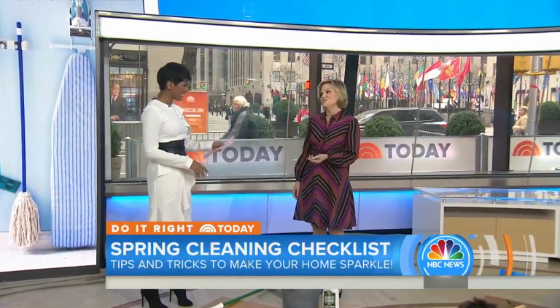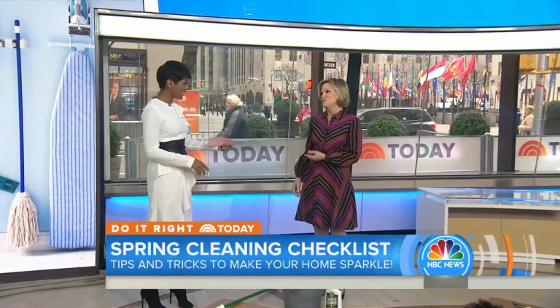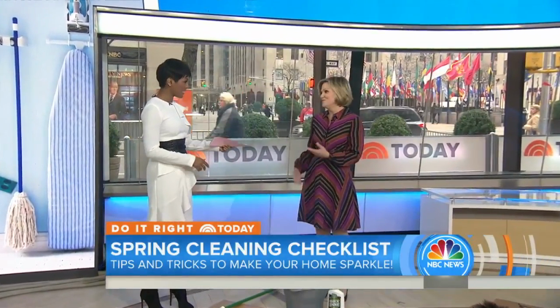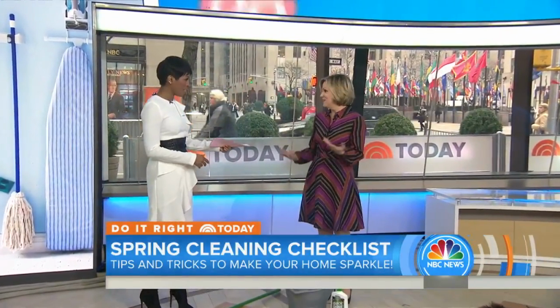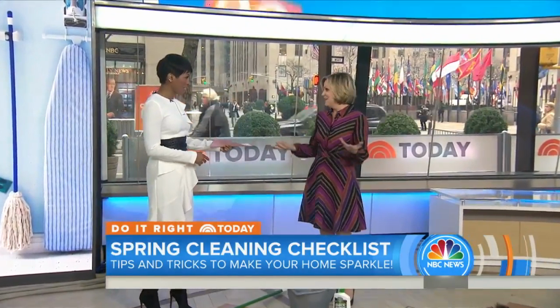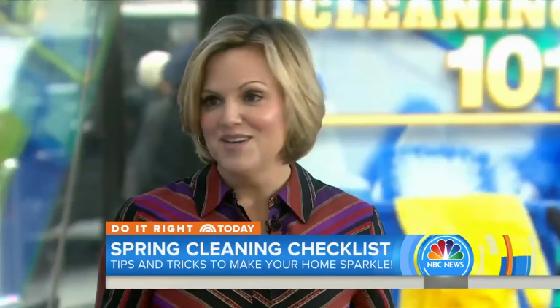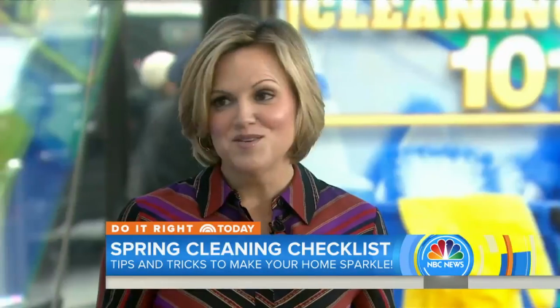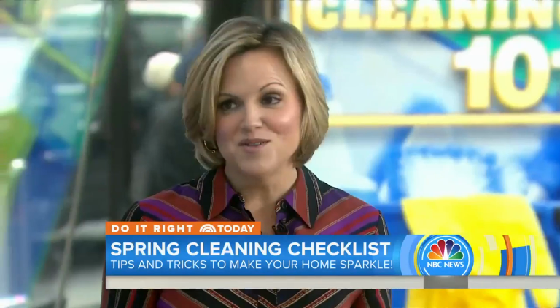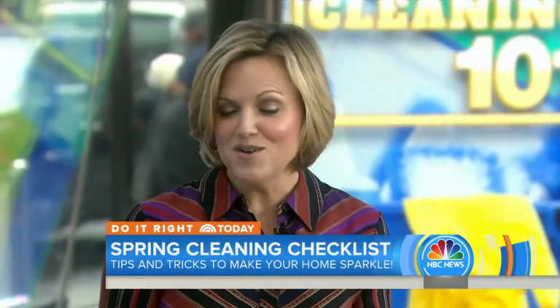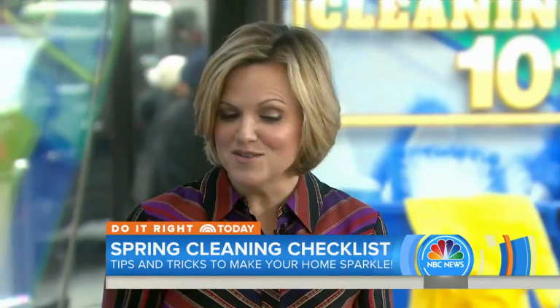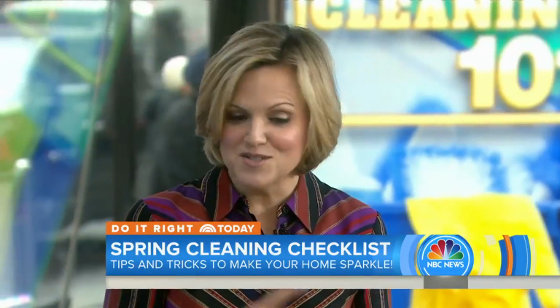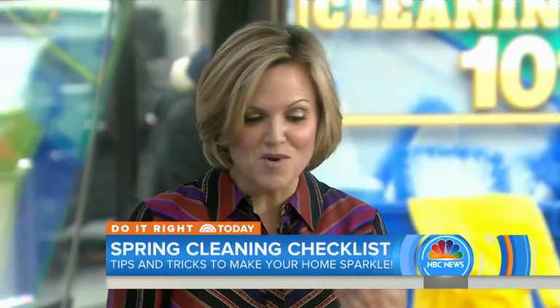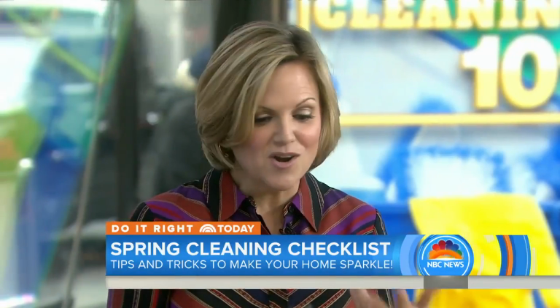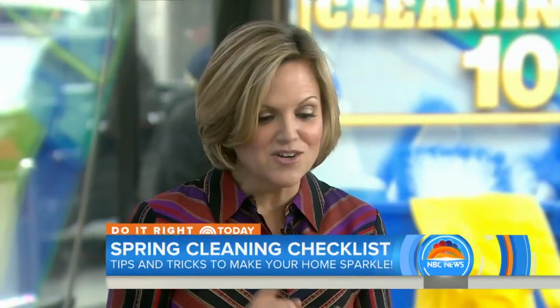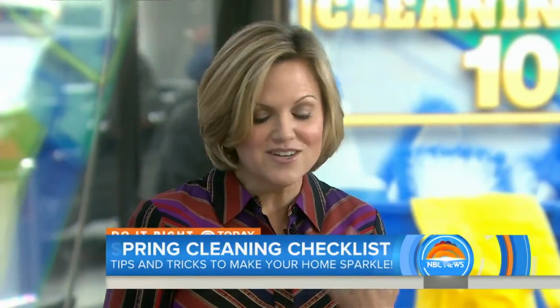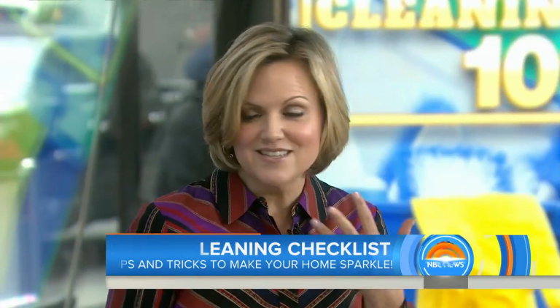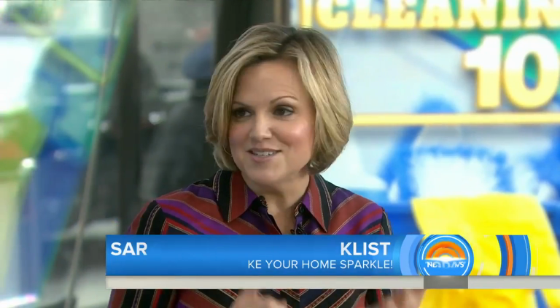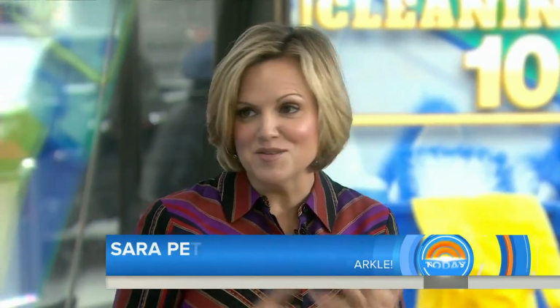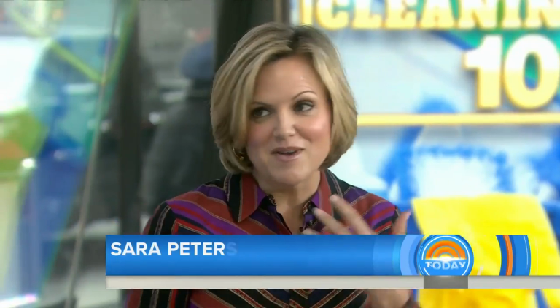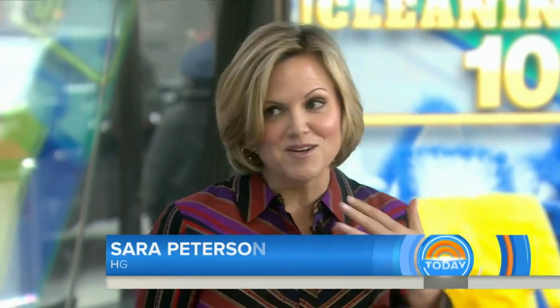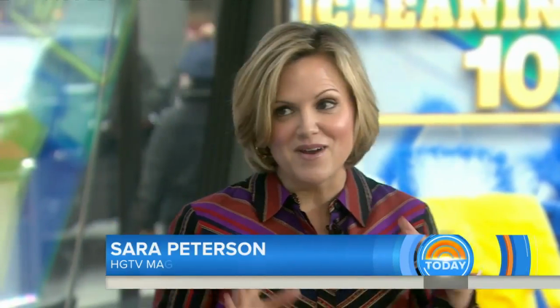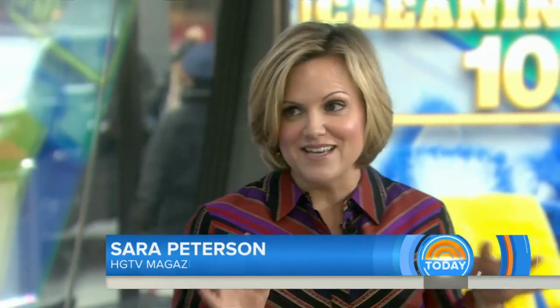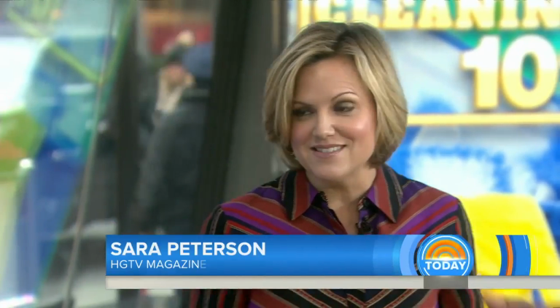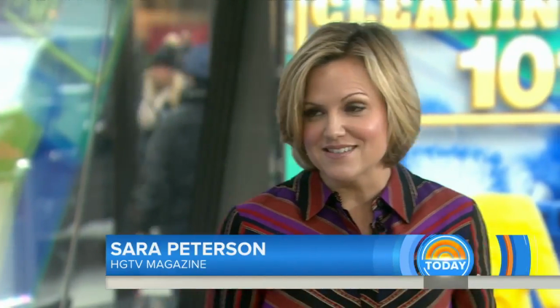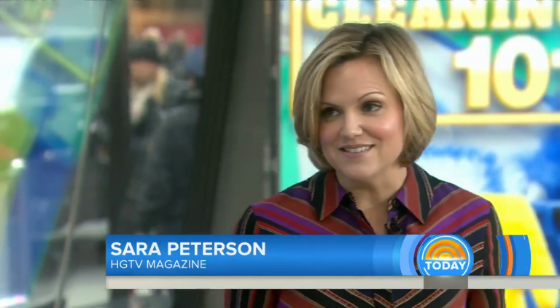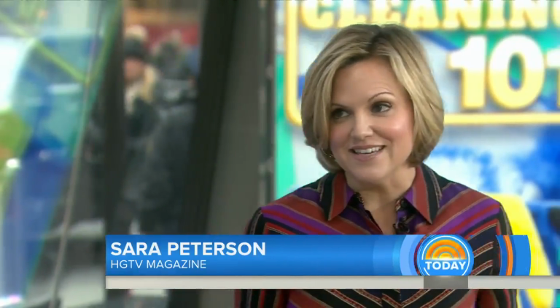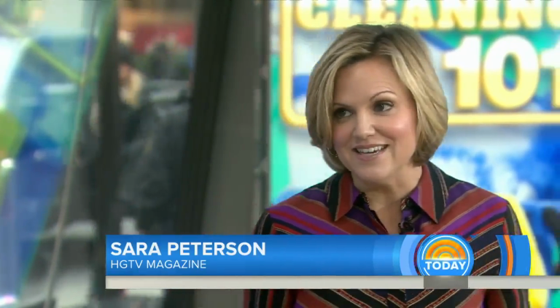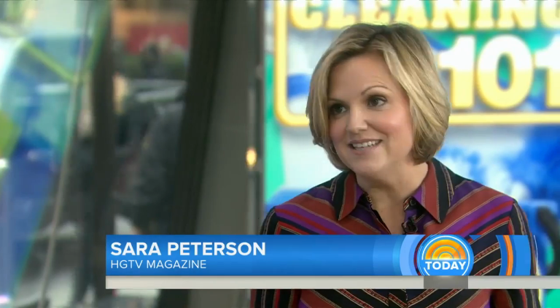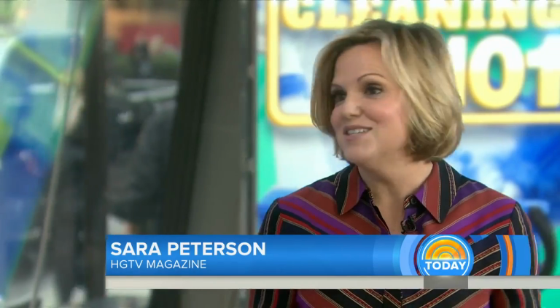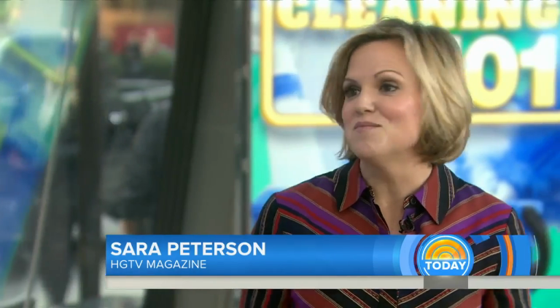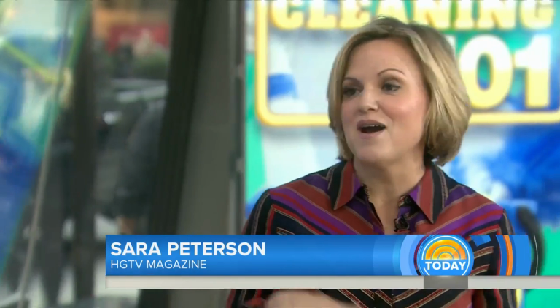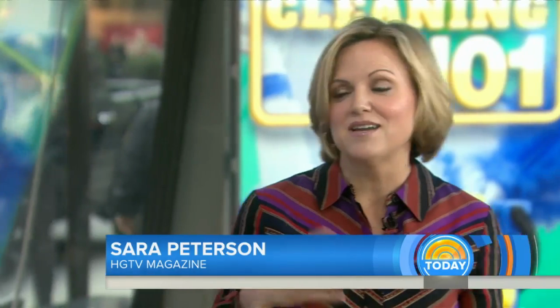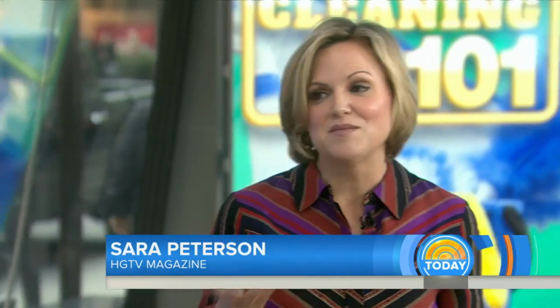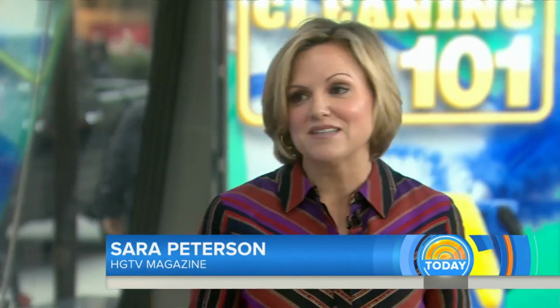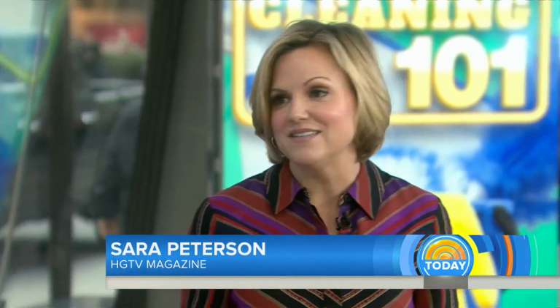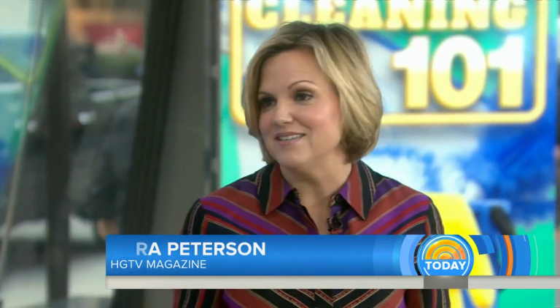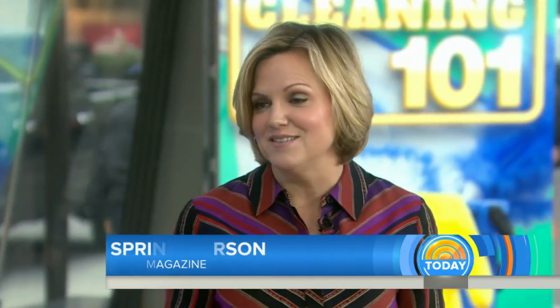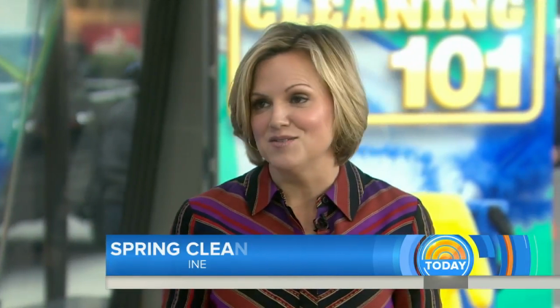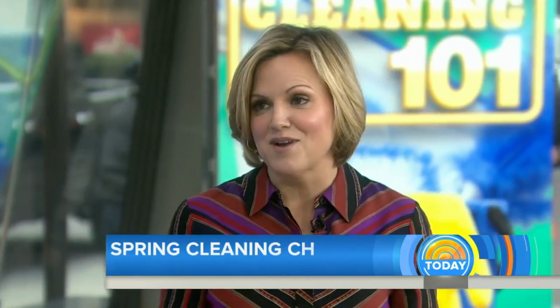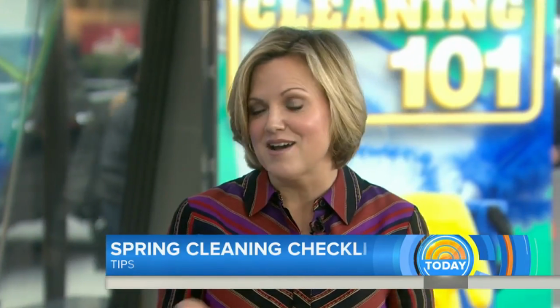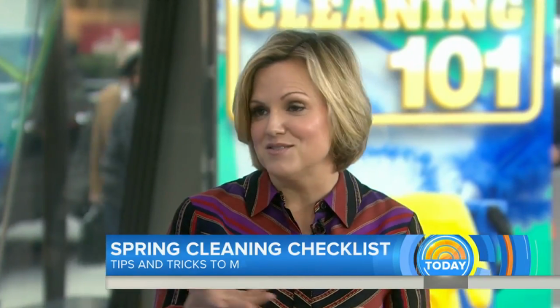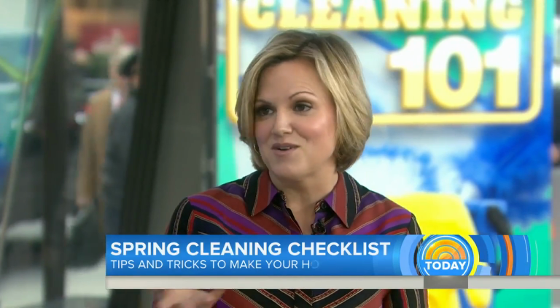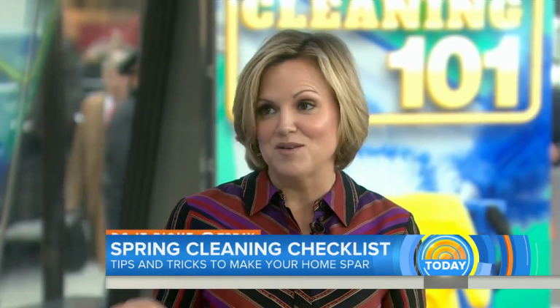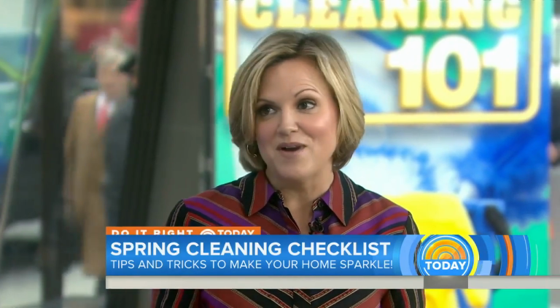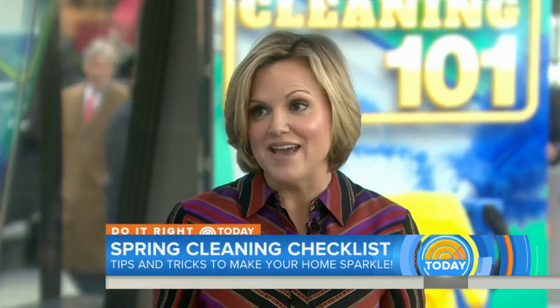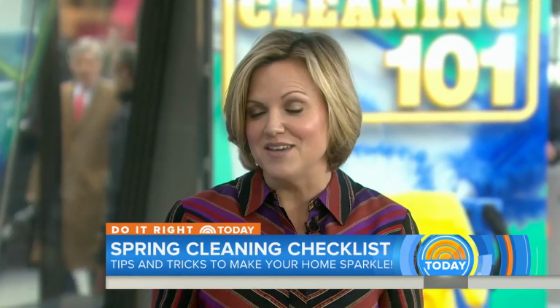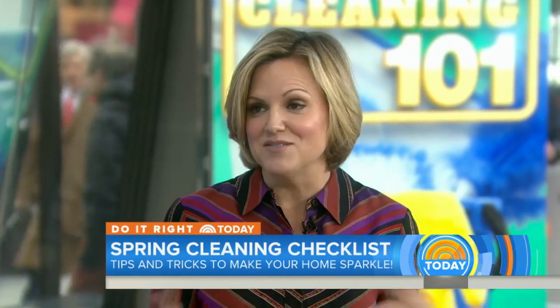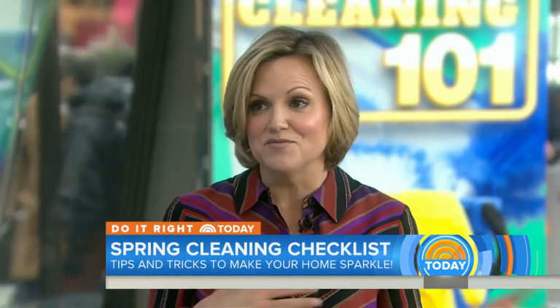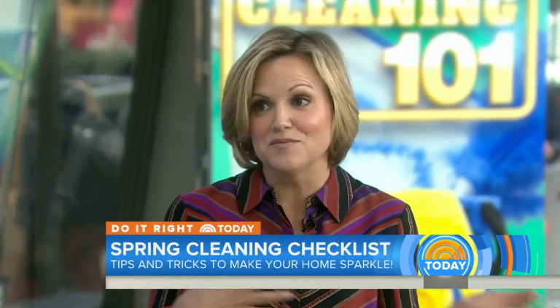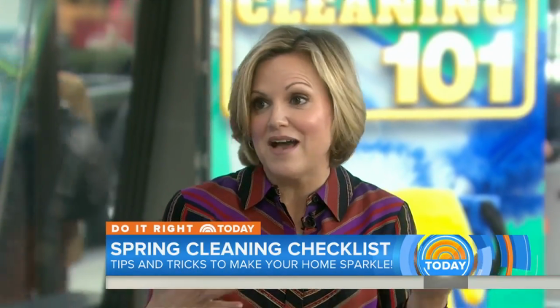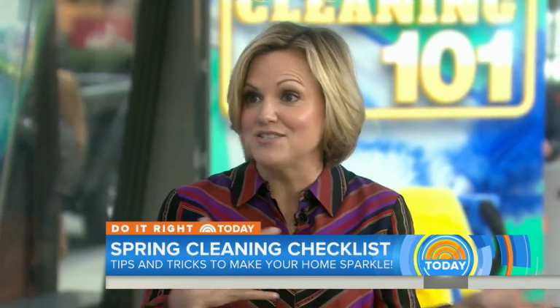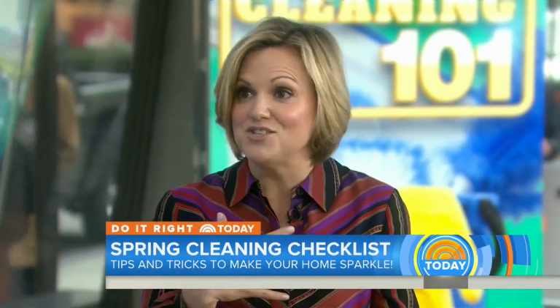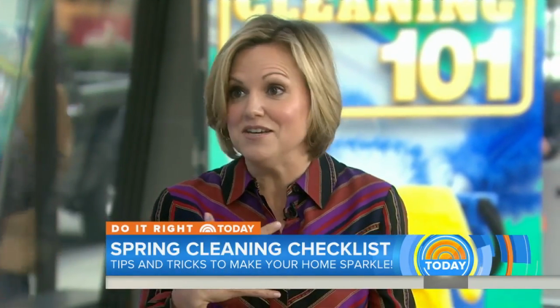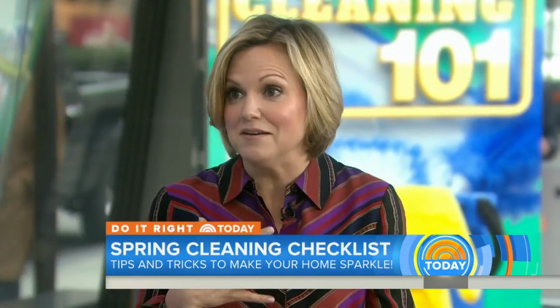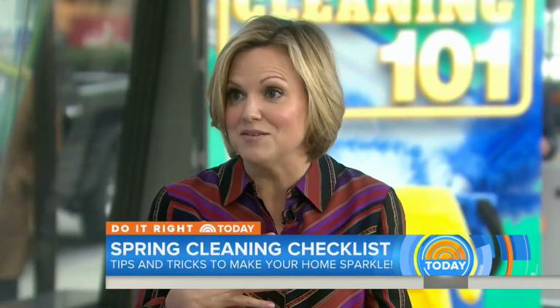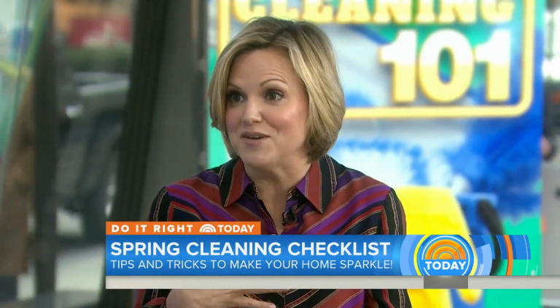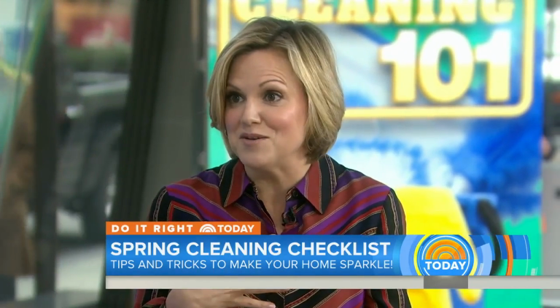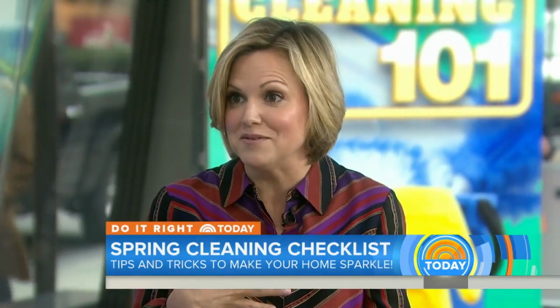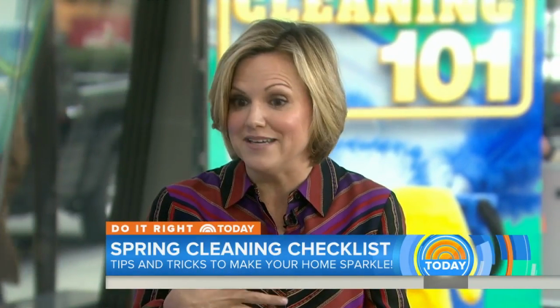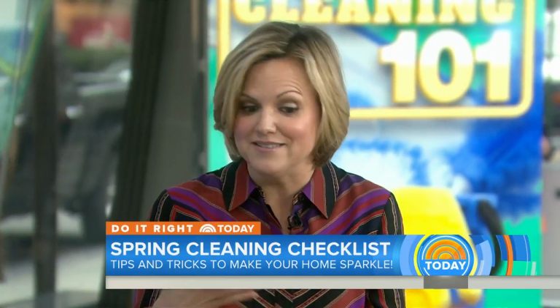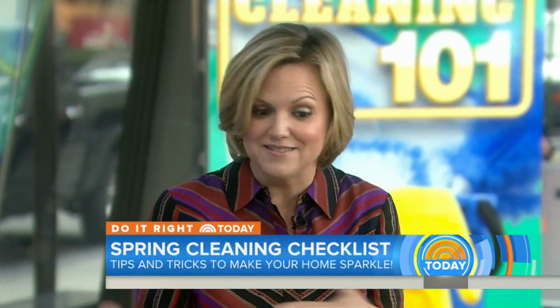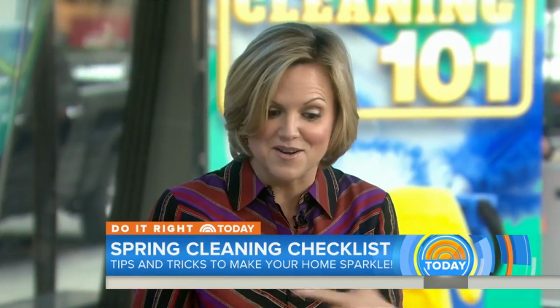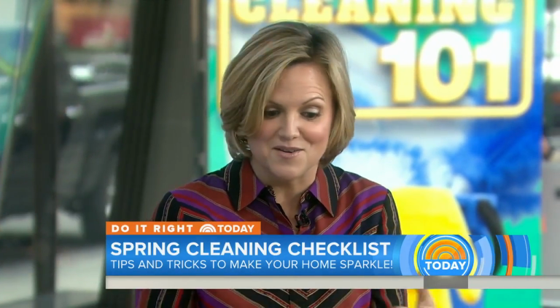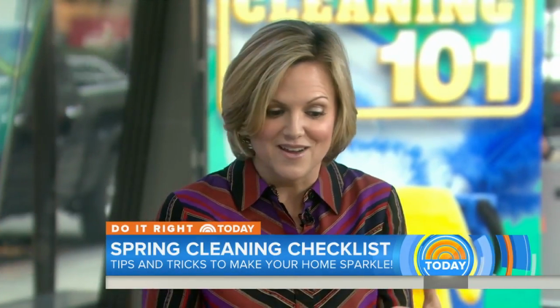You're going to show us smarter, easier, better ways to clean. You might not be cleaning your house the right way, even from last year — the way you clean.